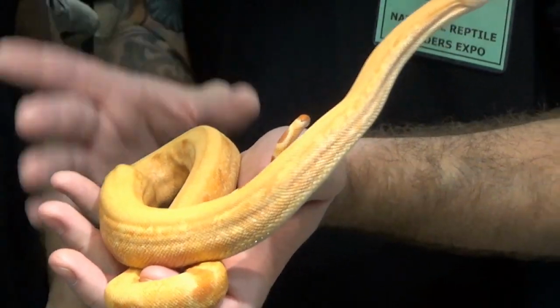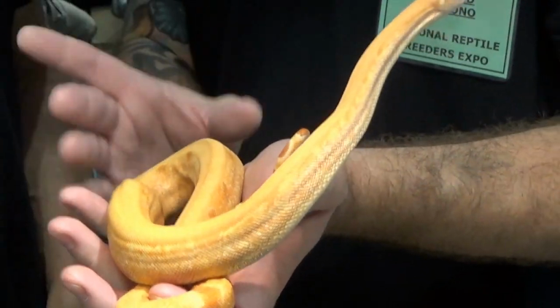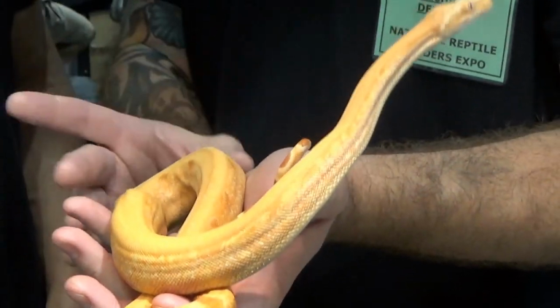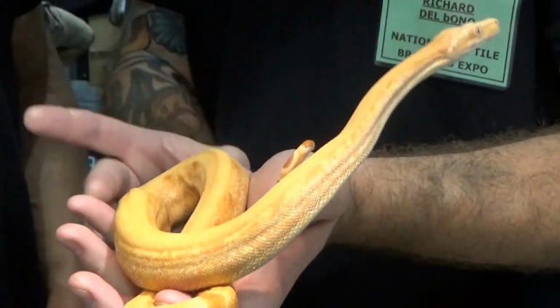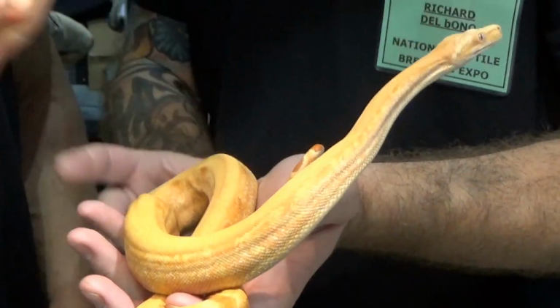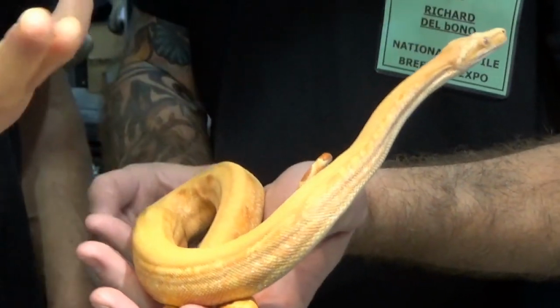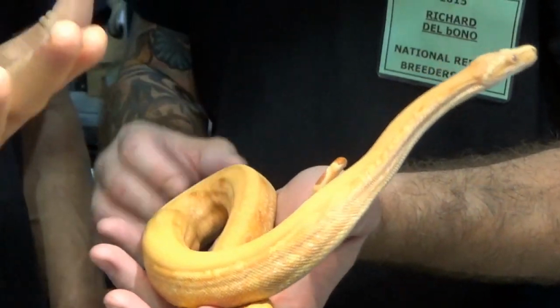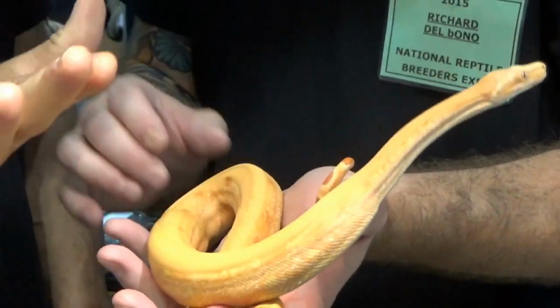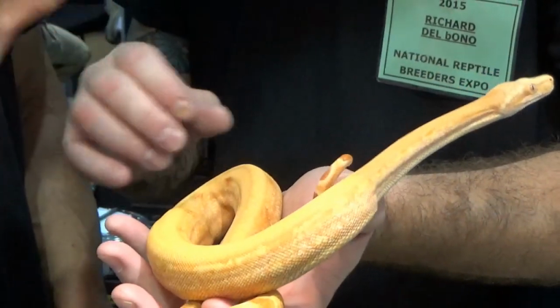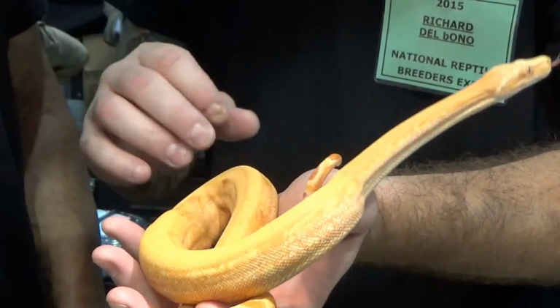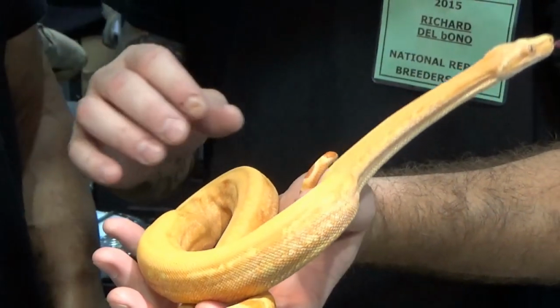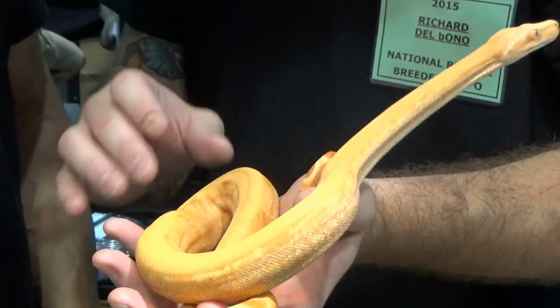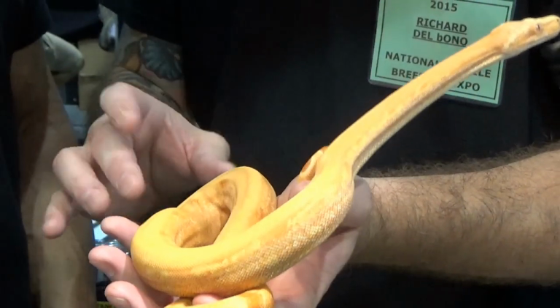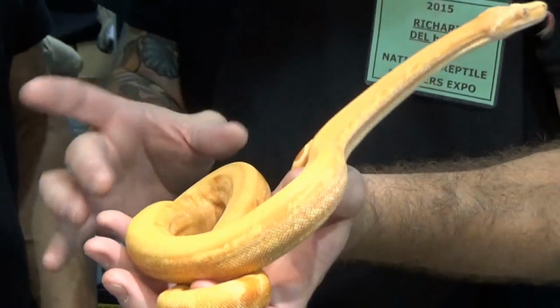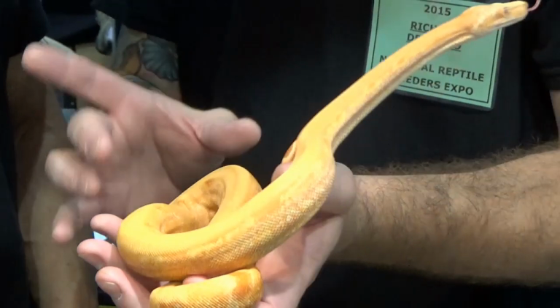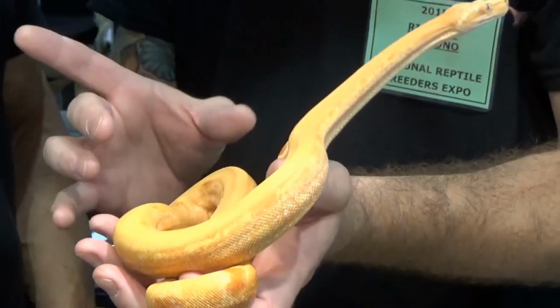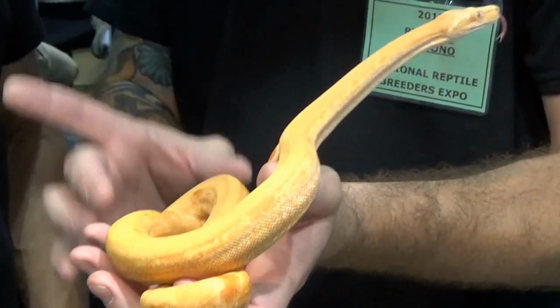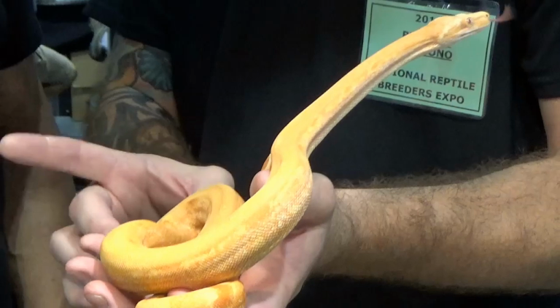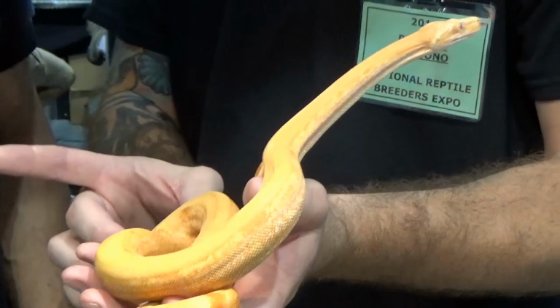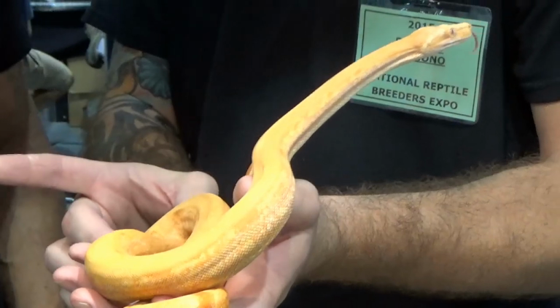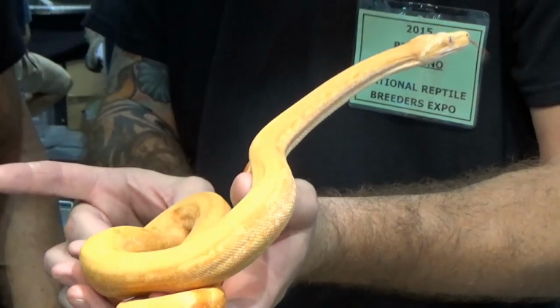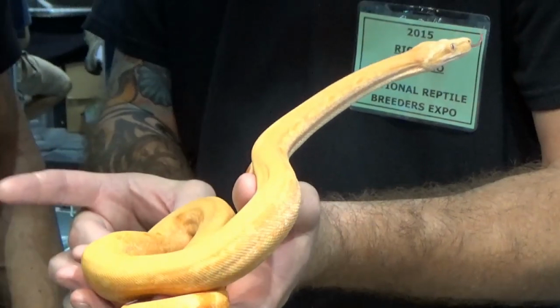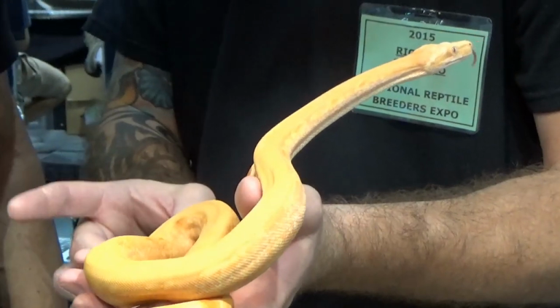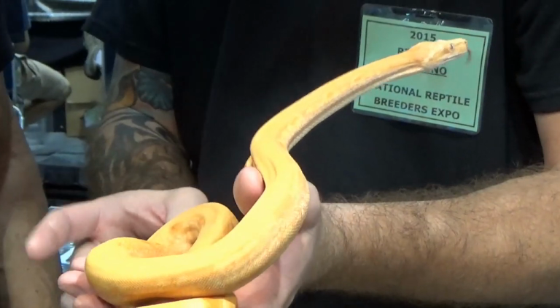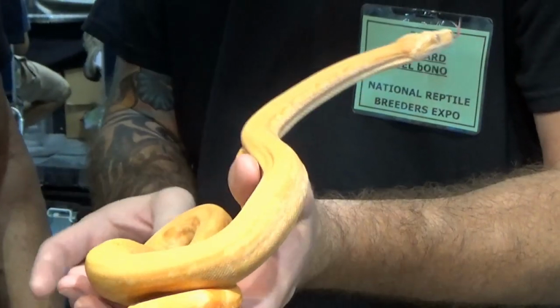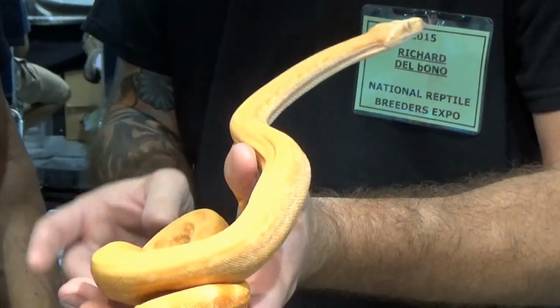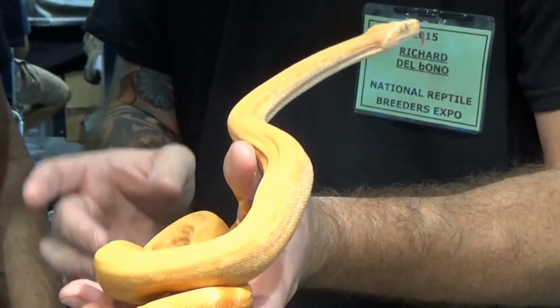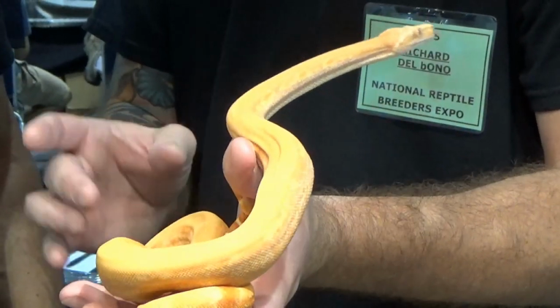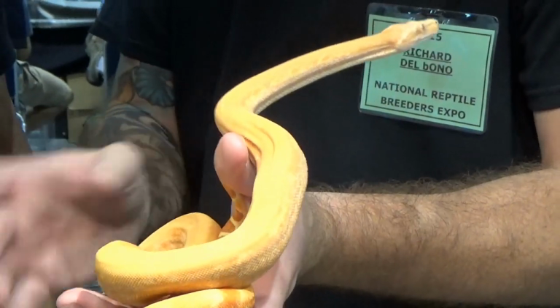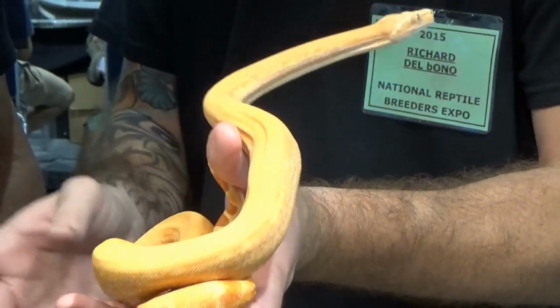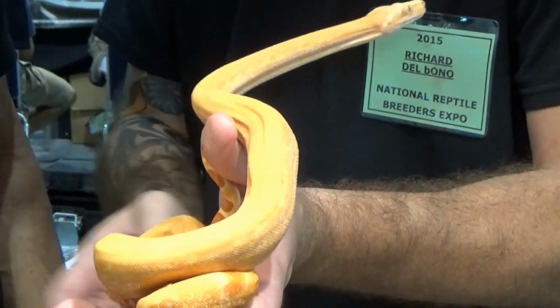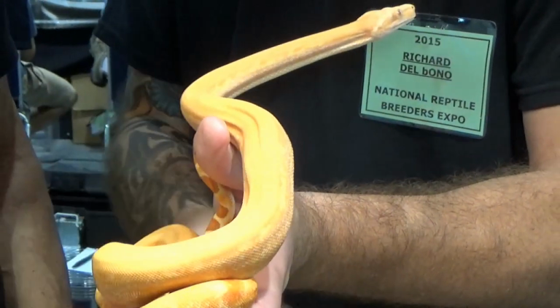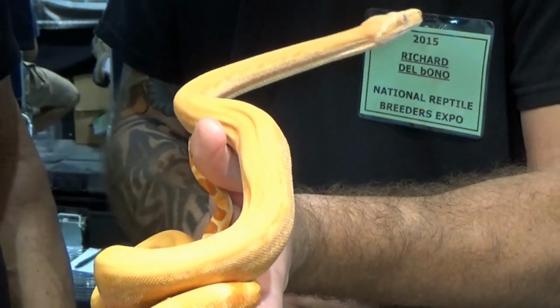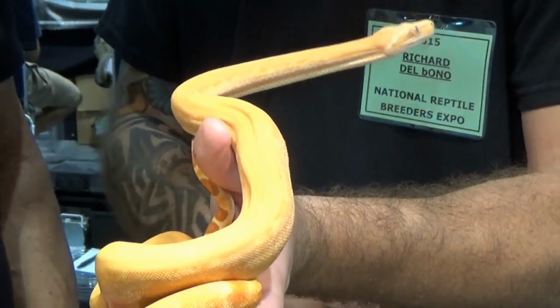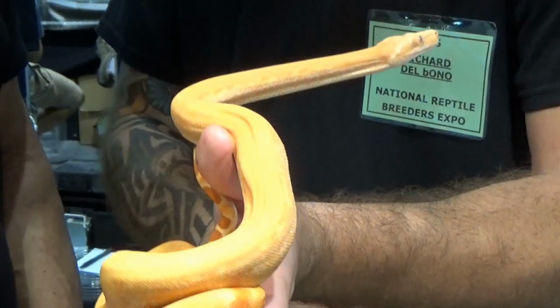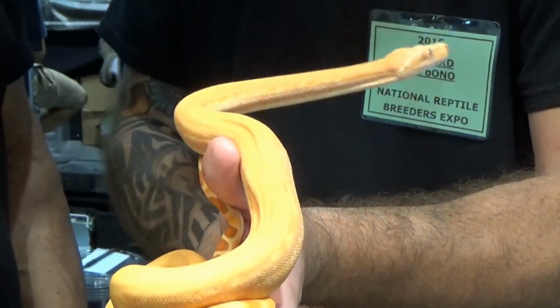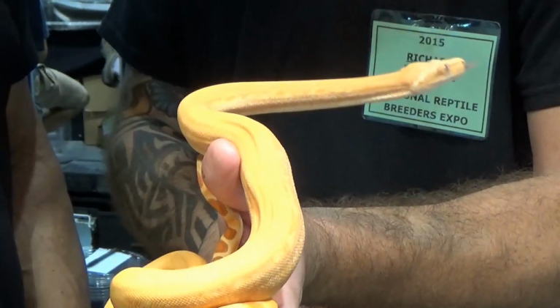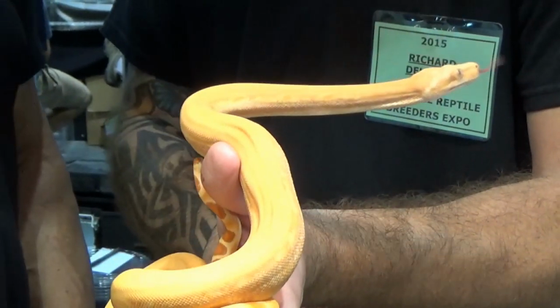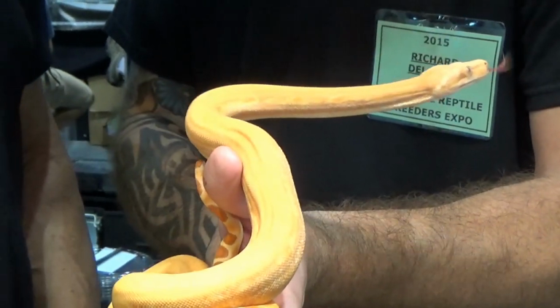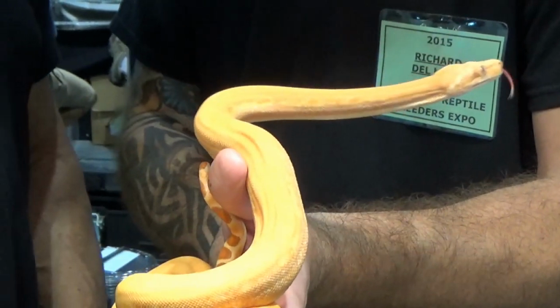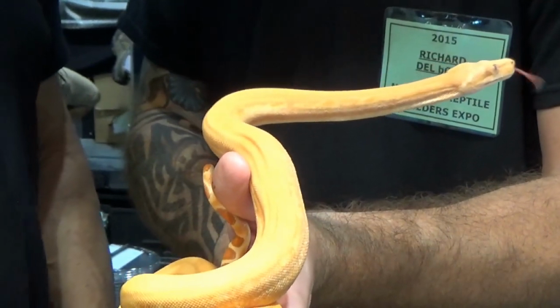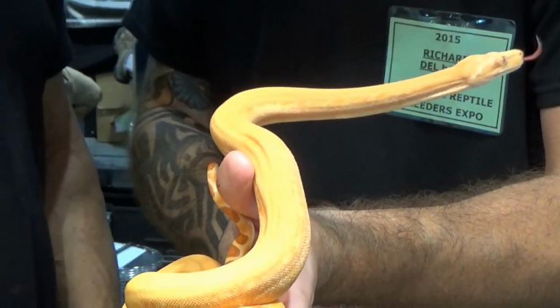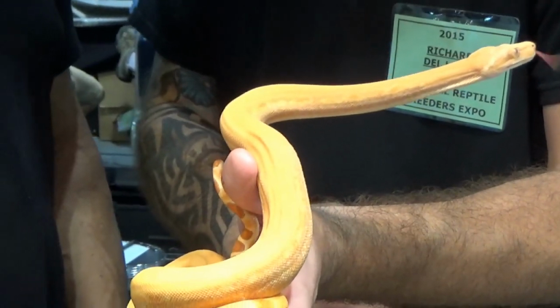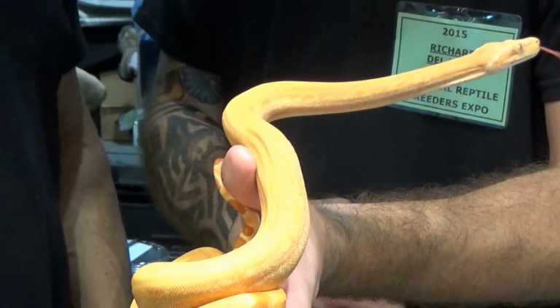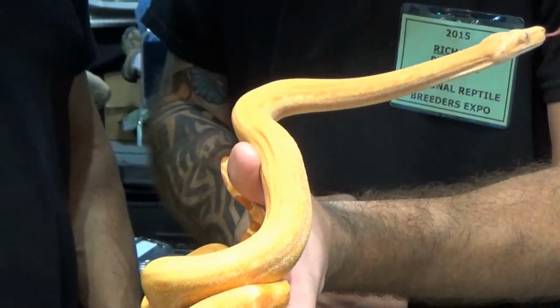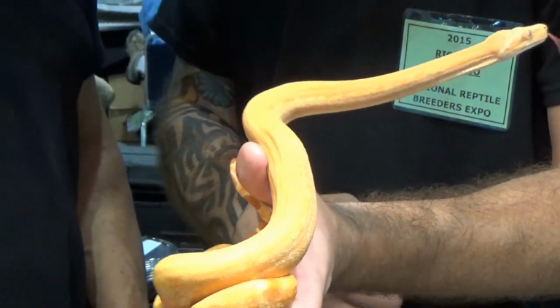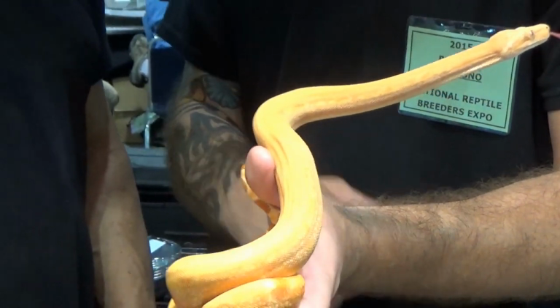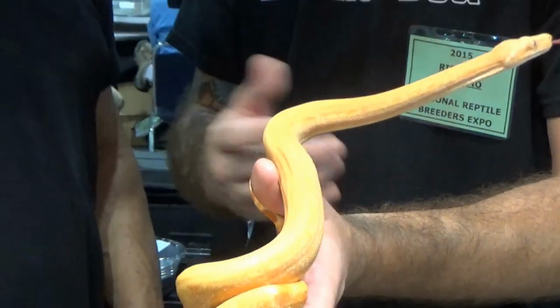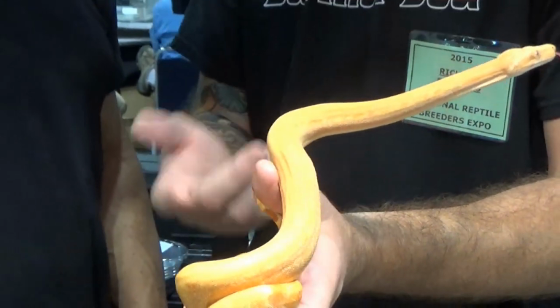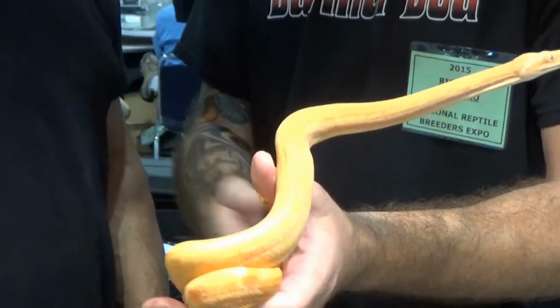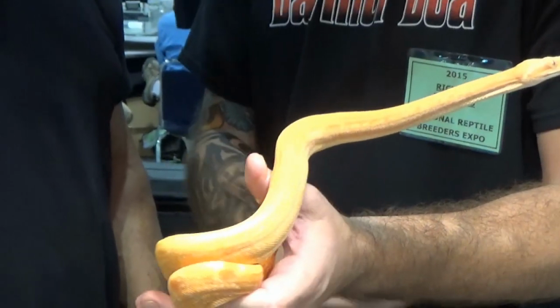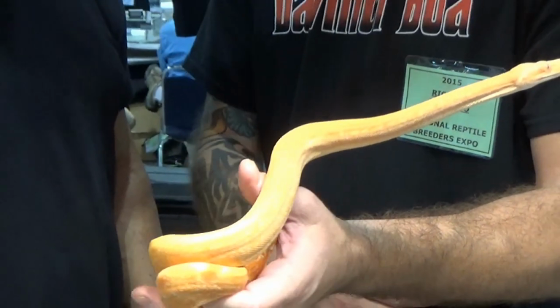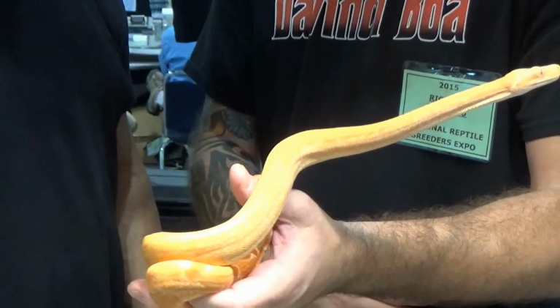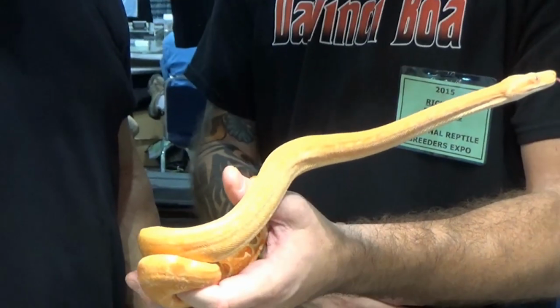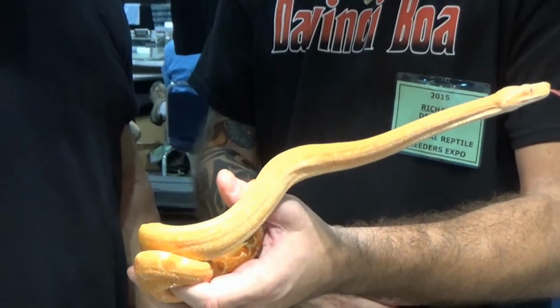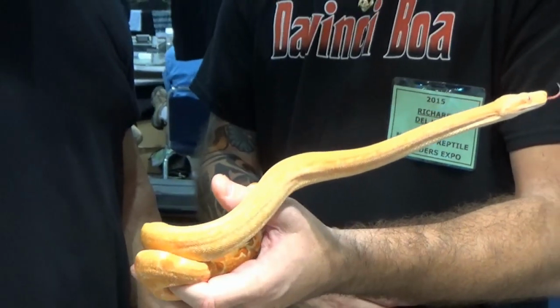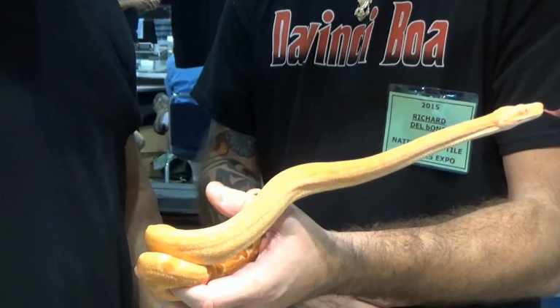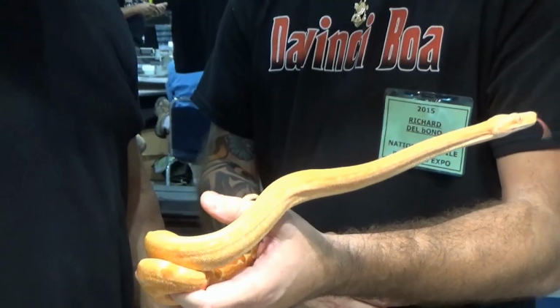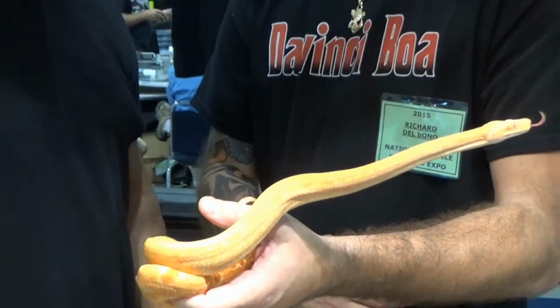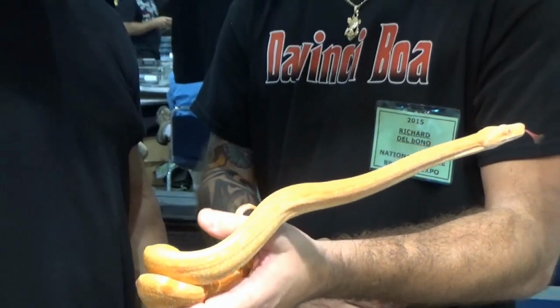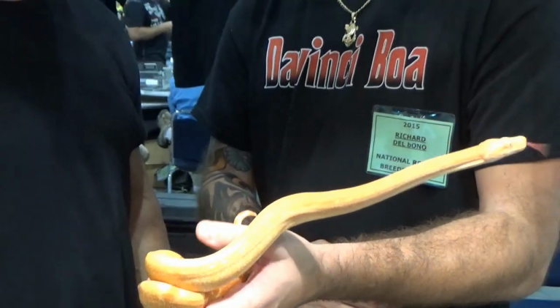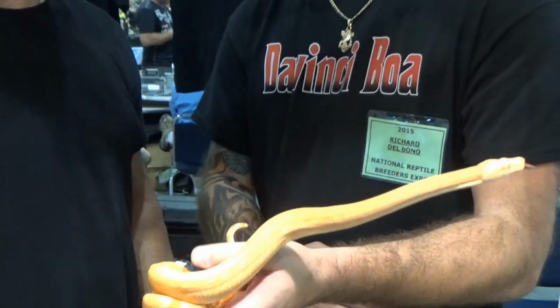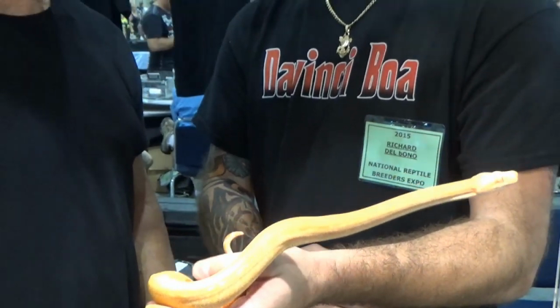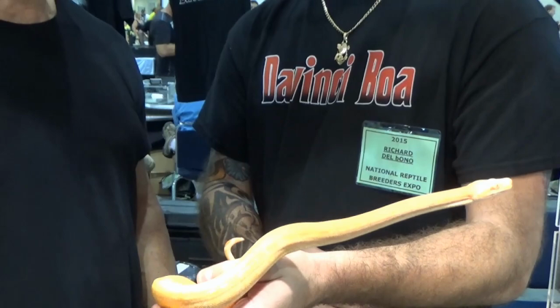This is an albino — this is an albino Kraken. This is a Sunglow Super Kraken, specifically a hypo-albino Super Kraken.